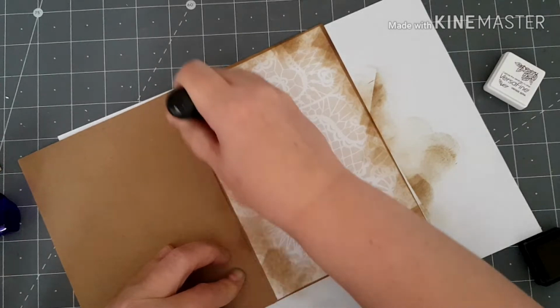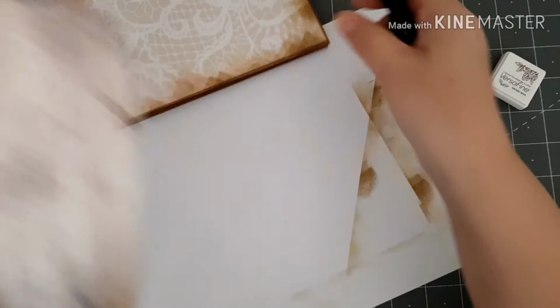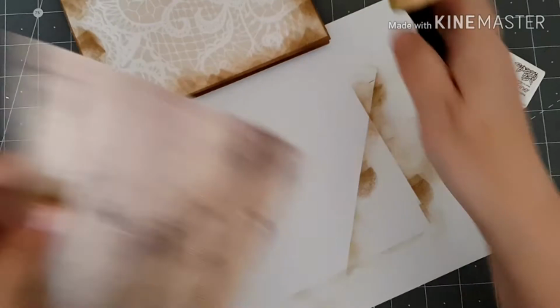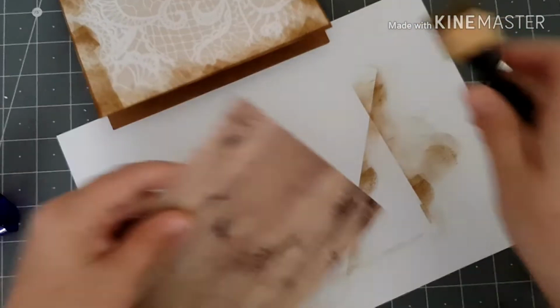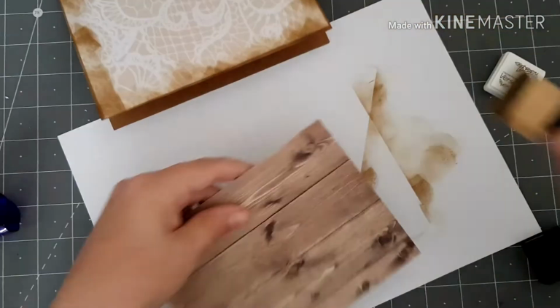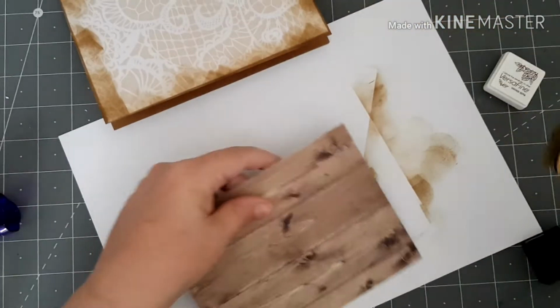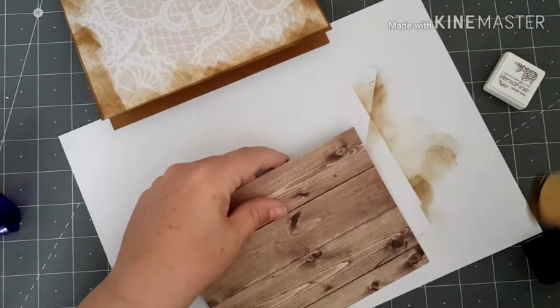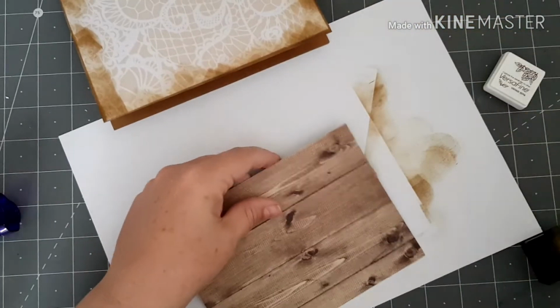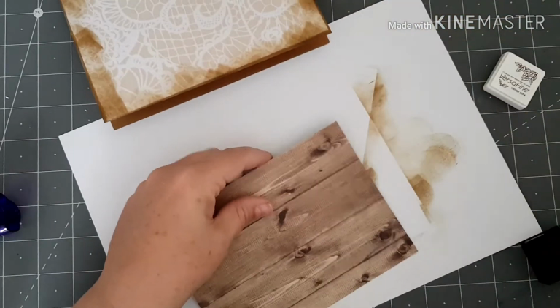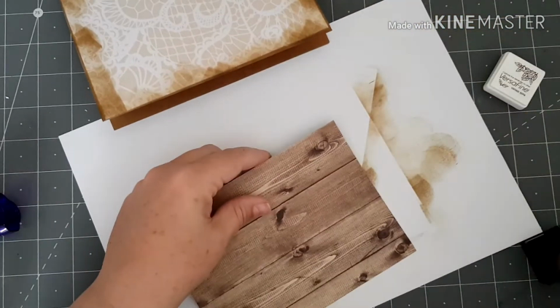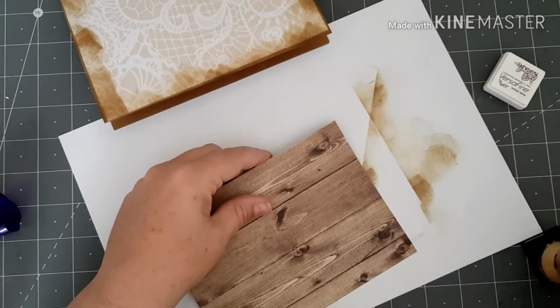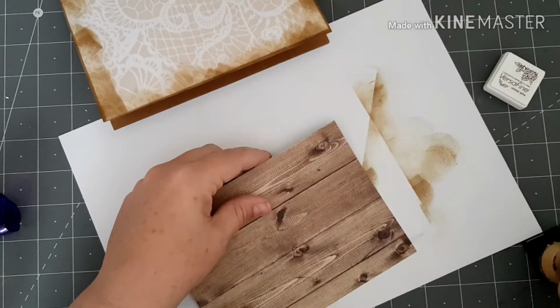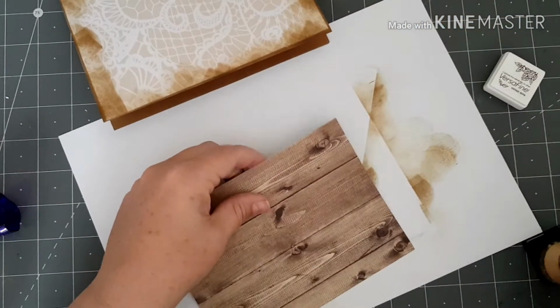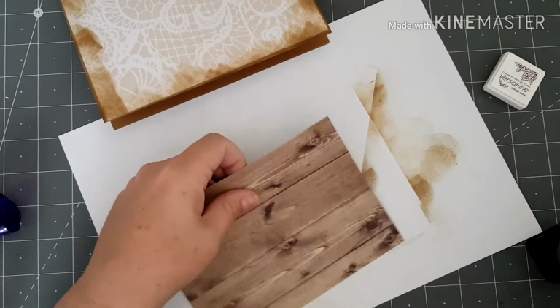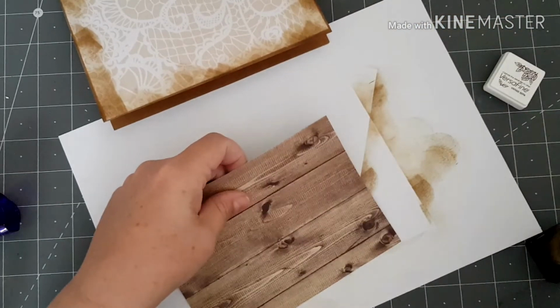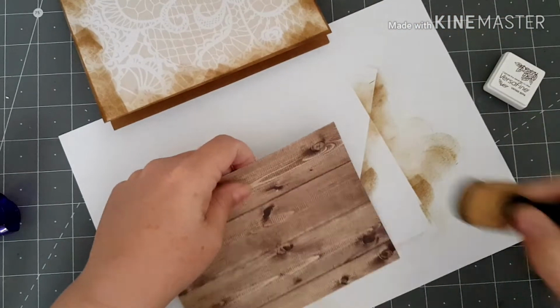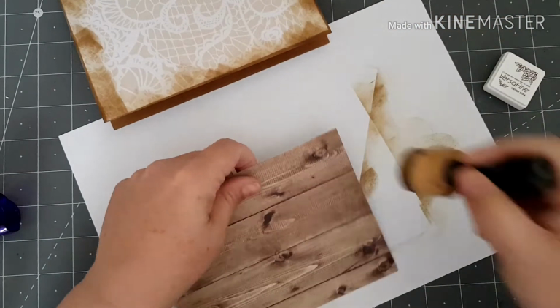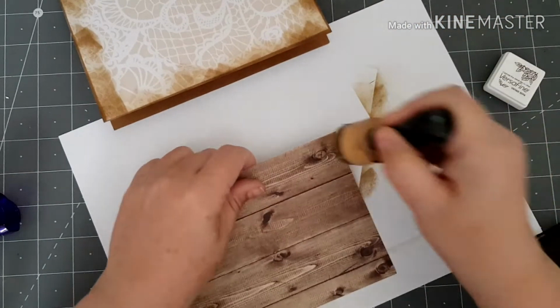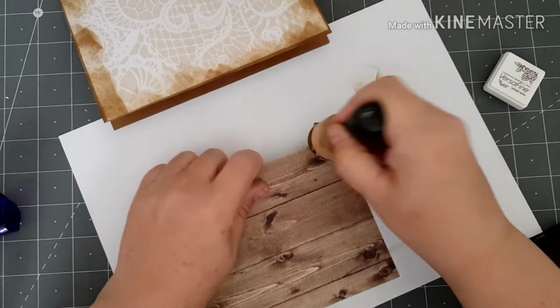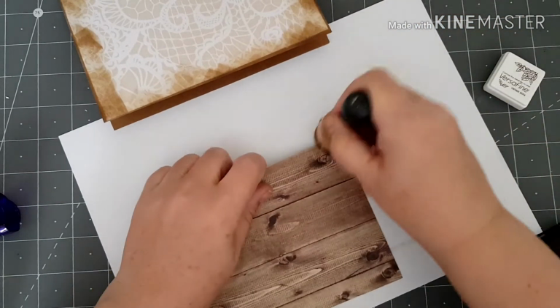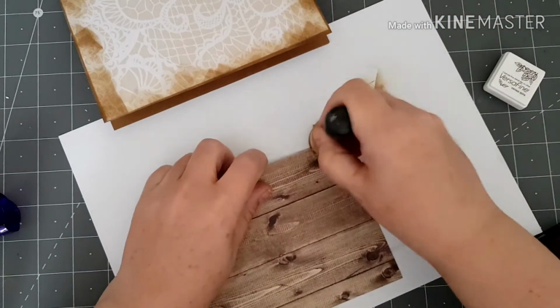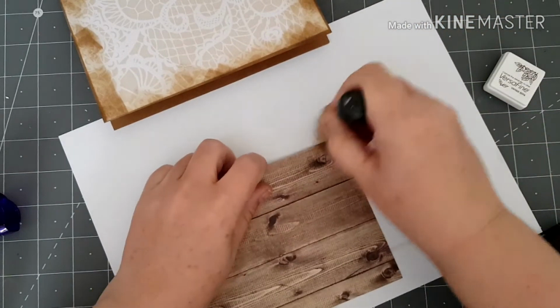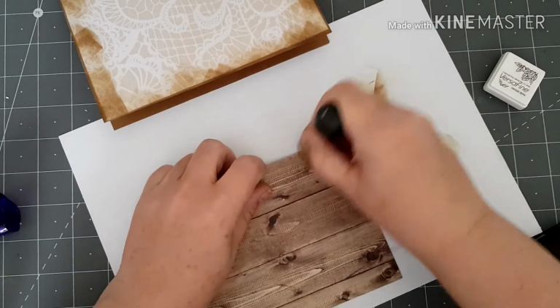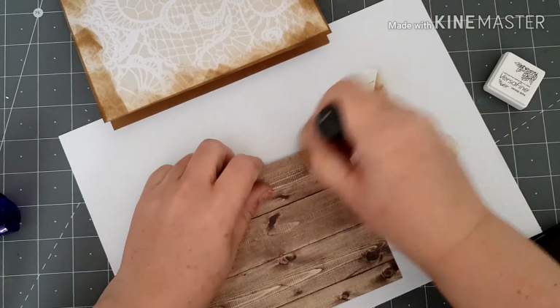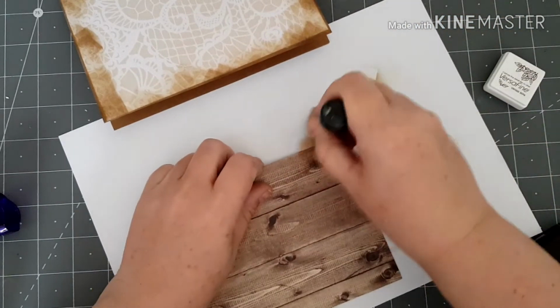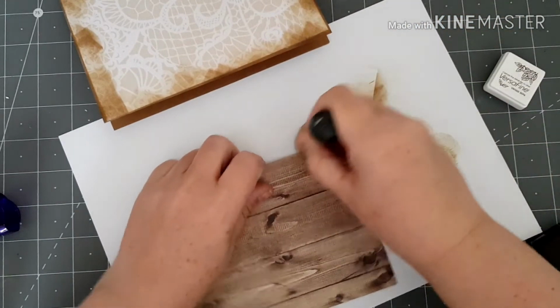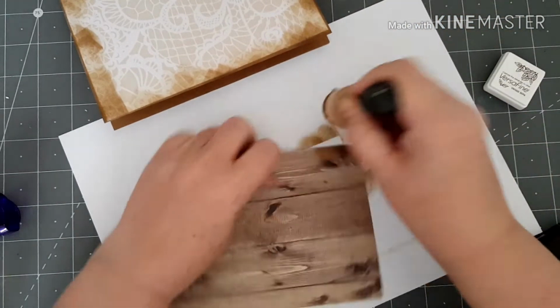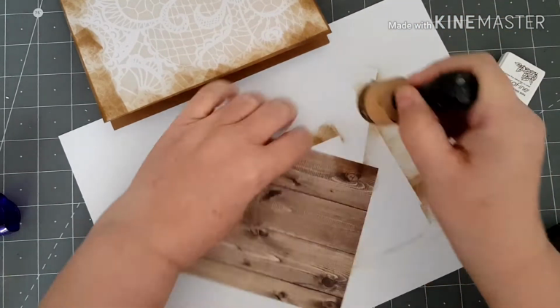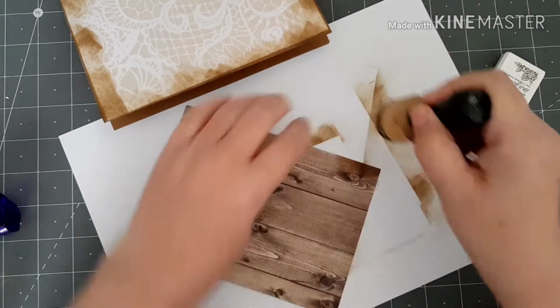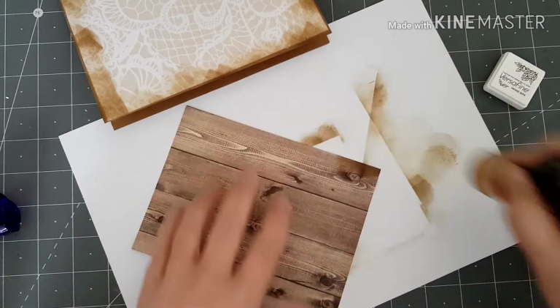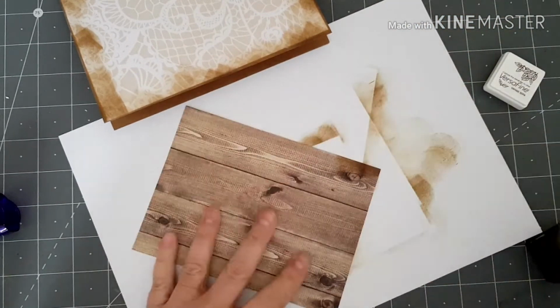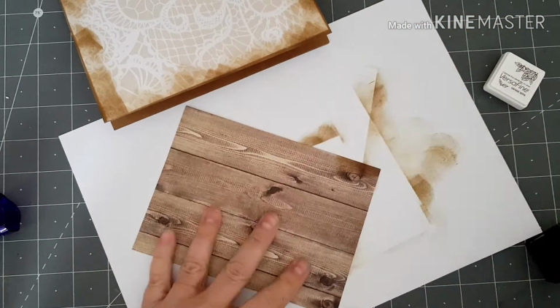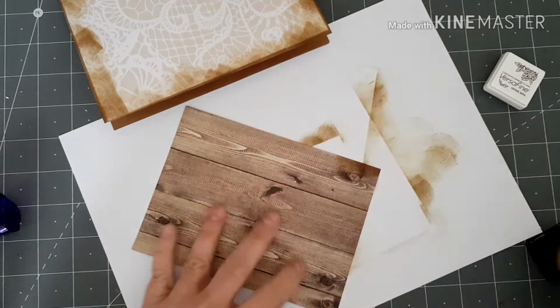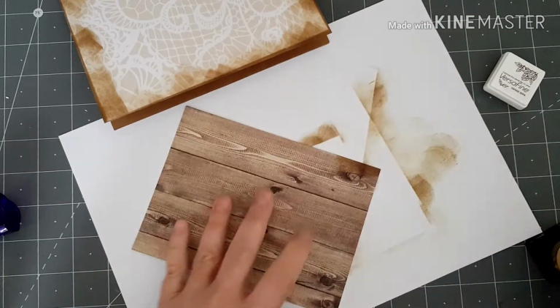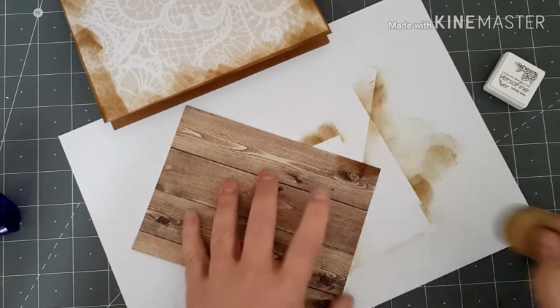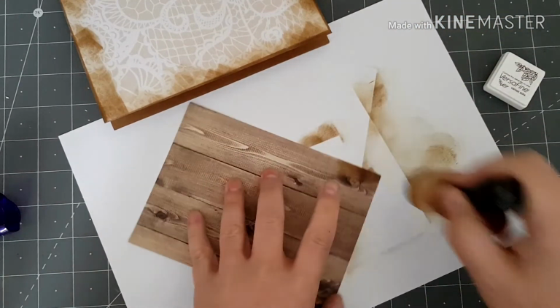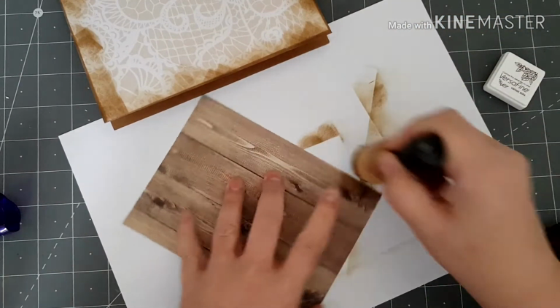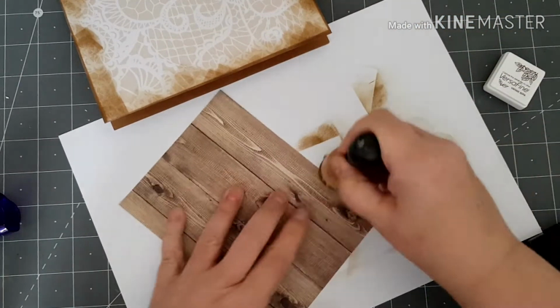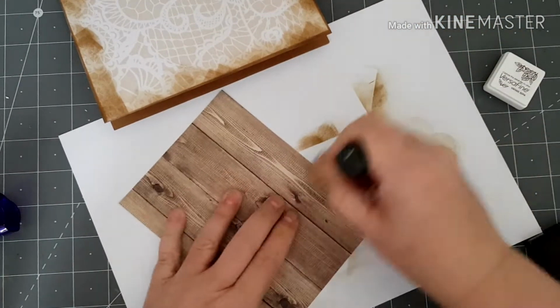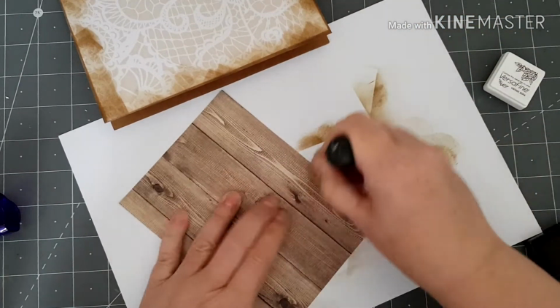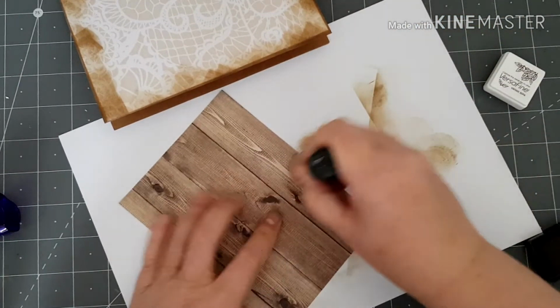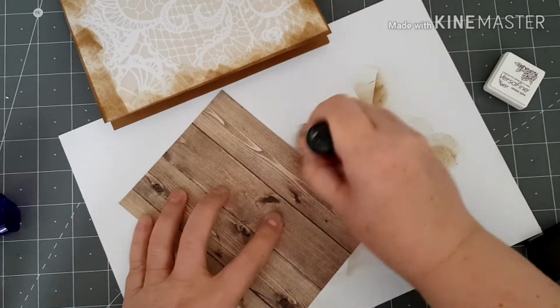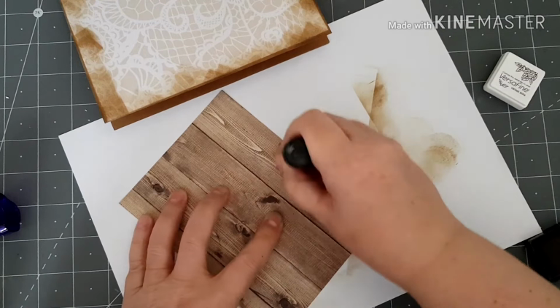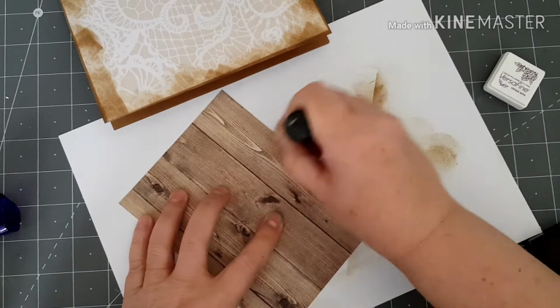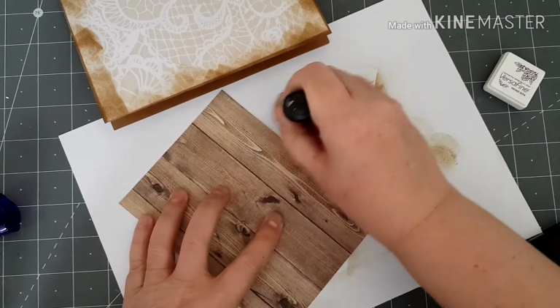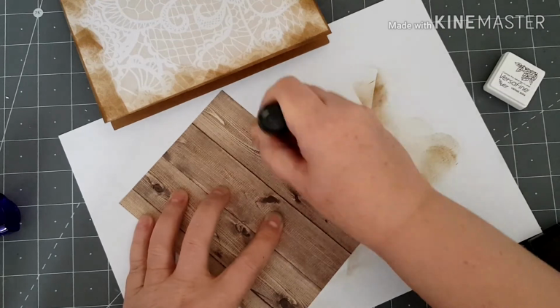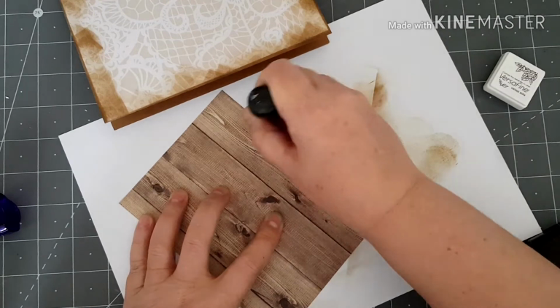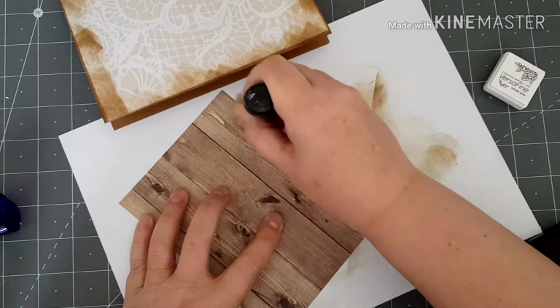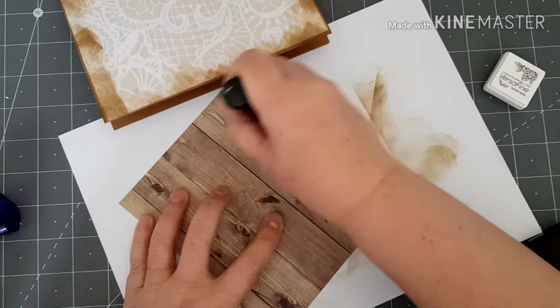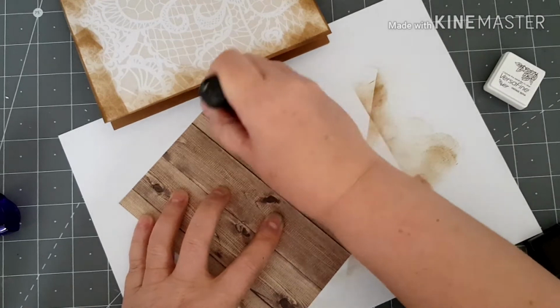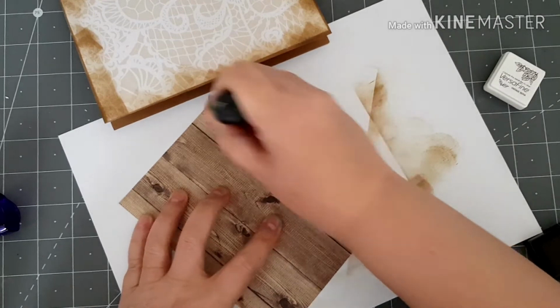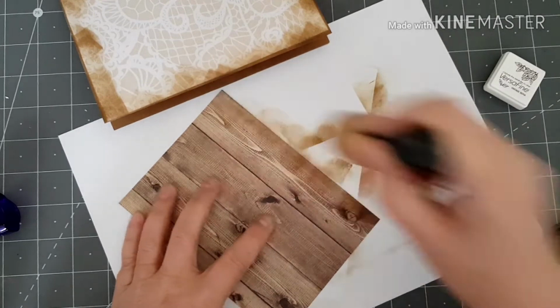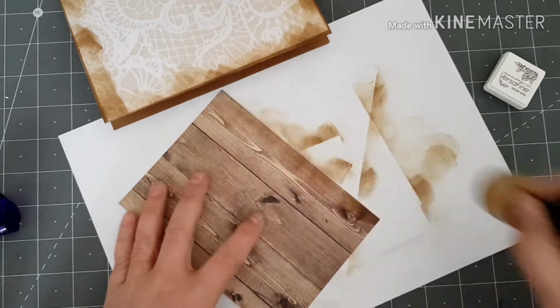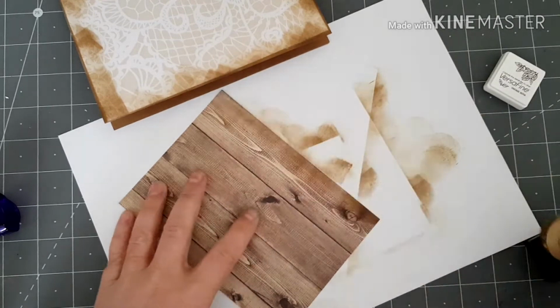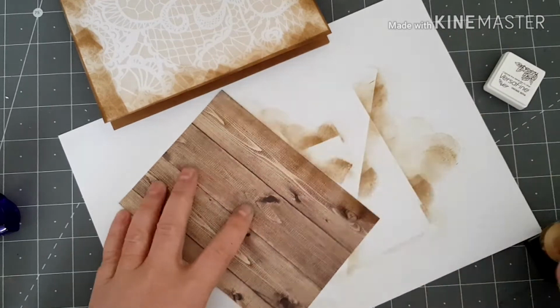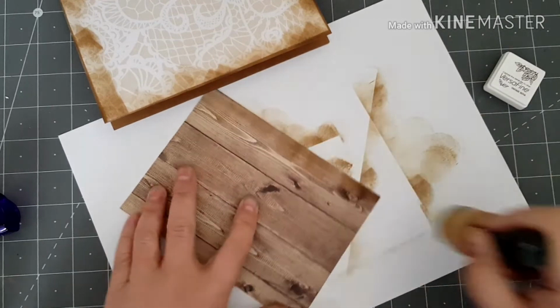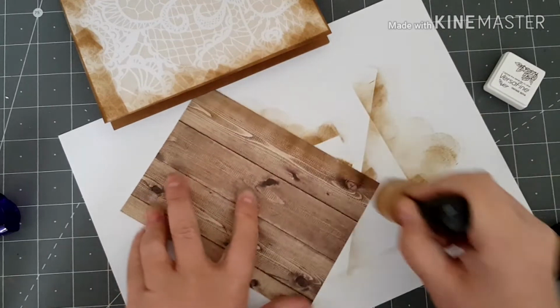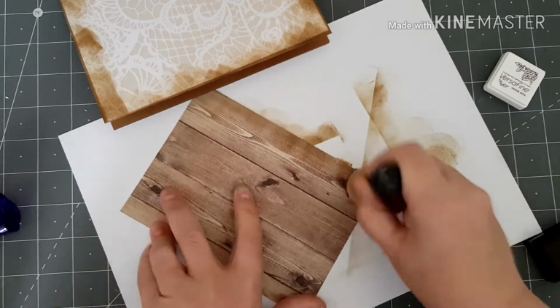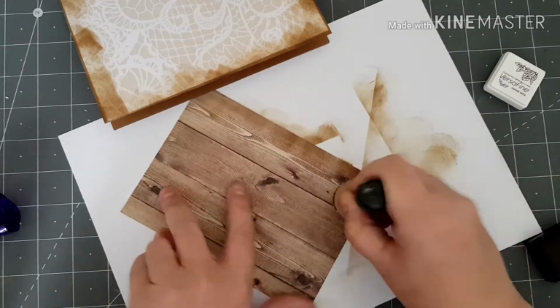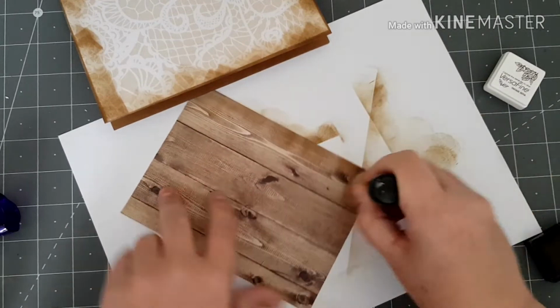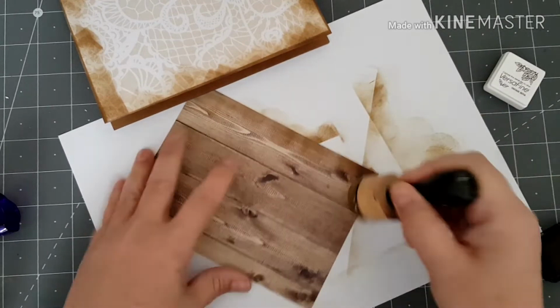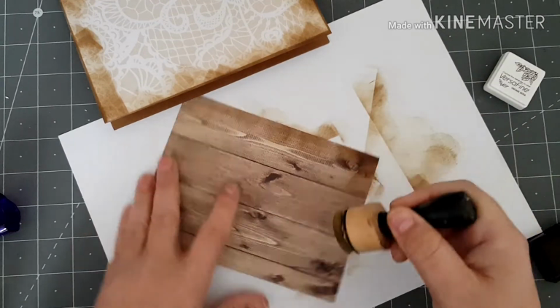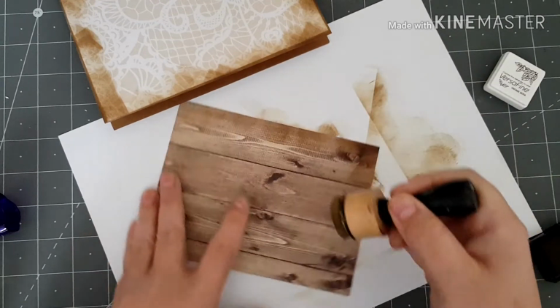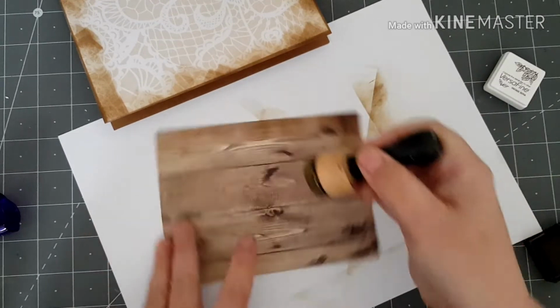I'm going to do the same with this second piece. It's quite dark this piece anyway, but we'll still go around it.